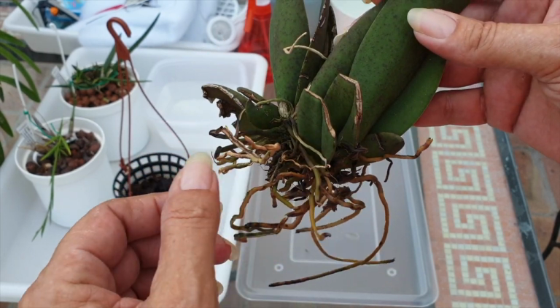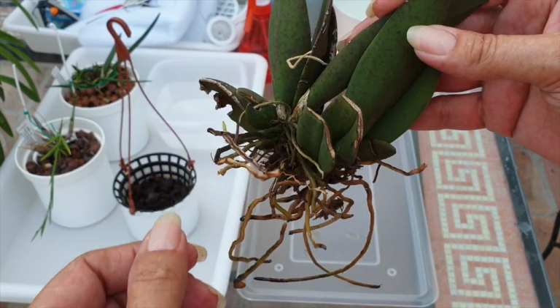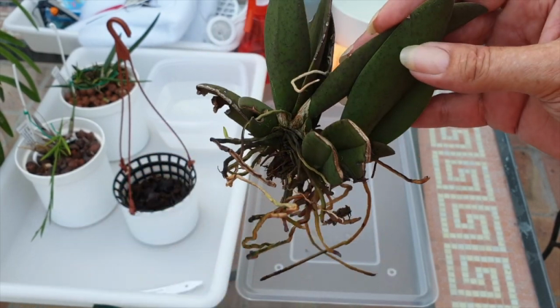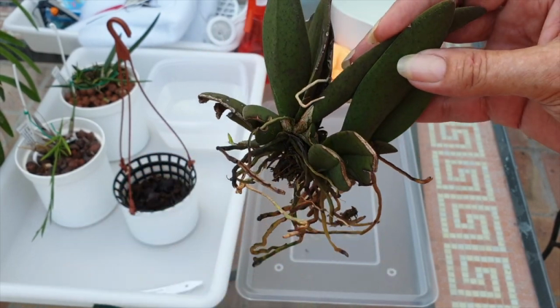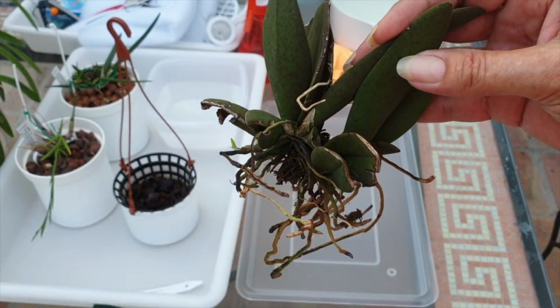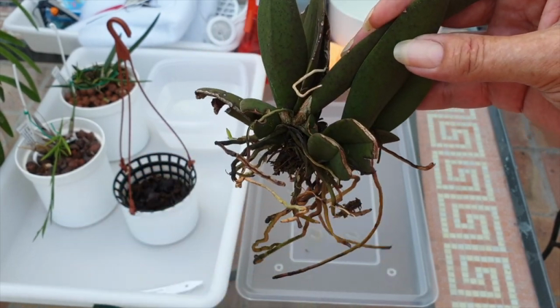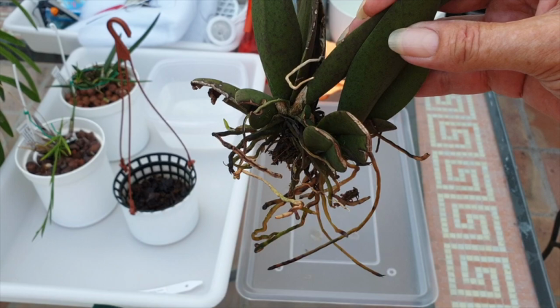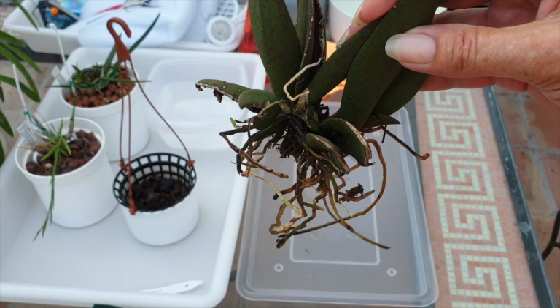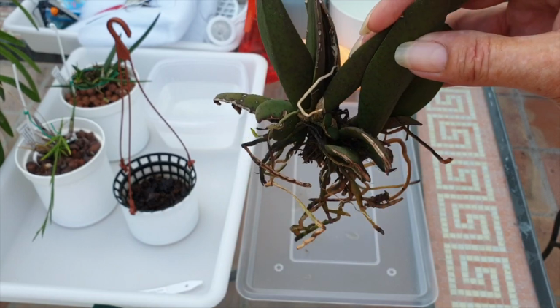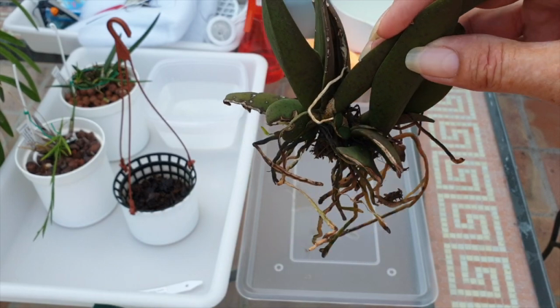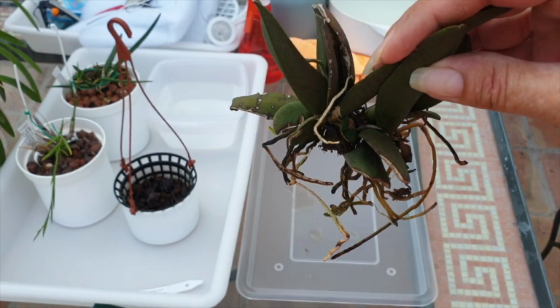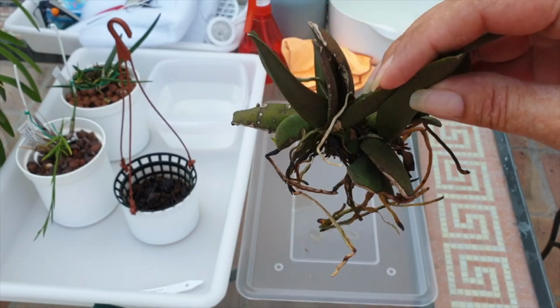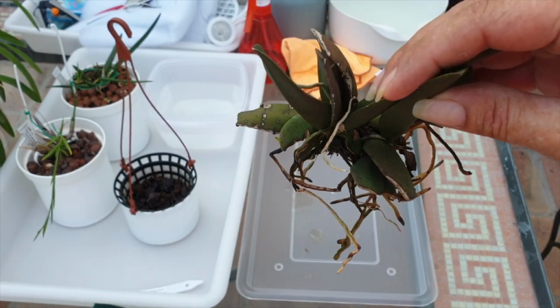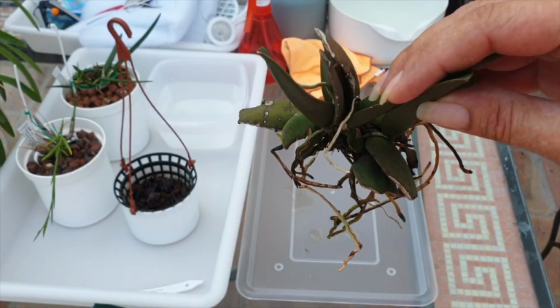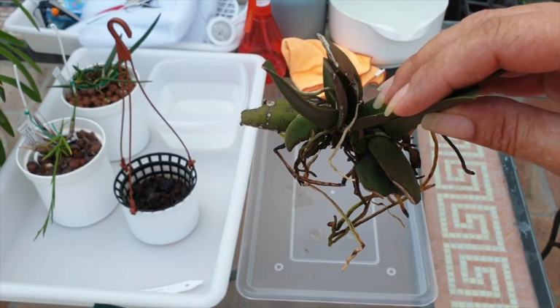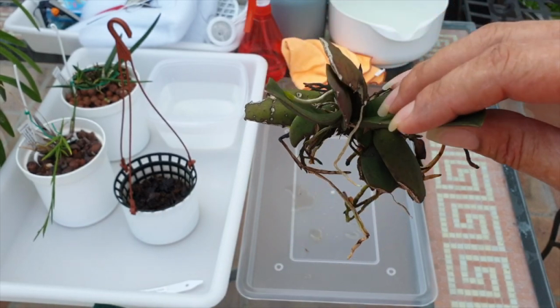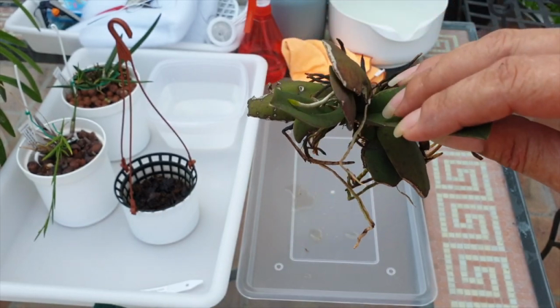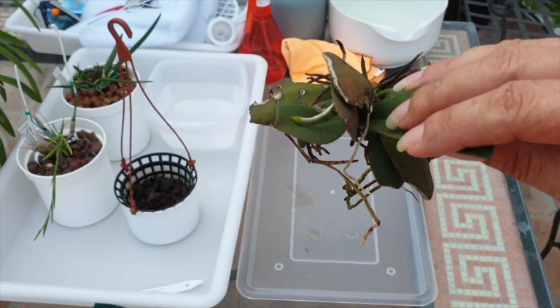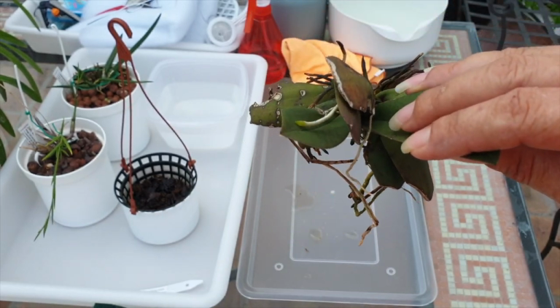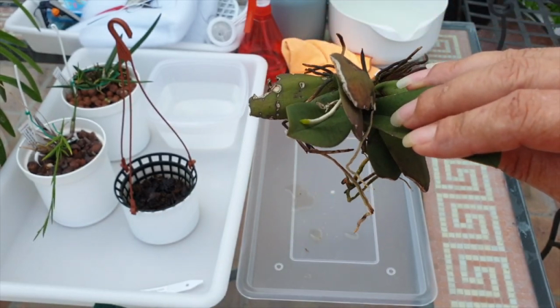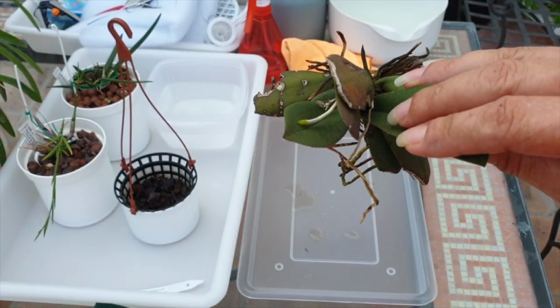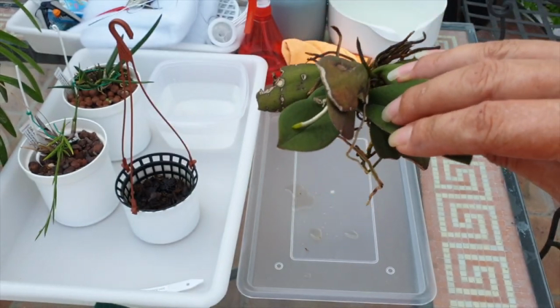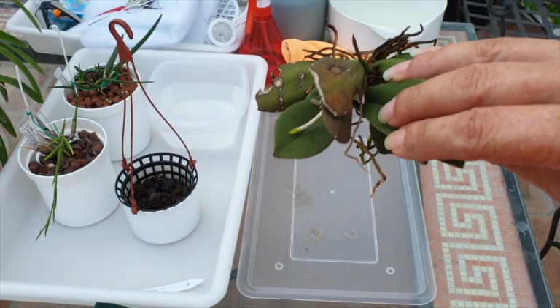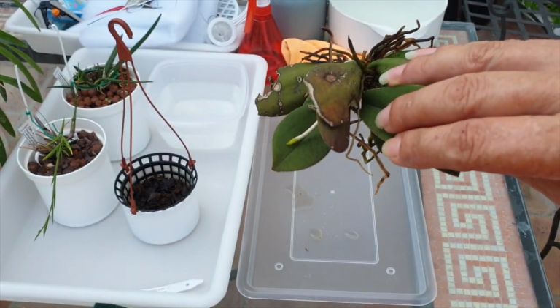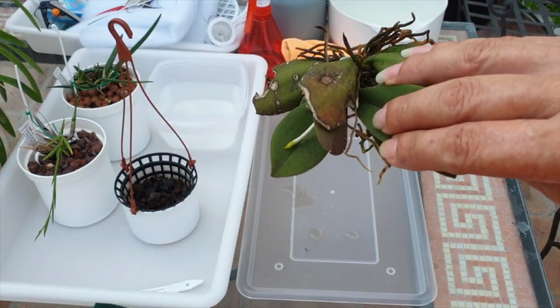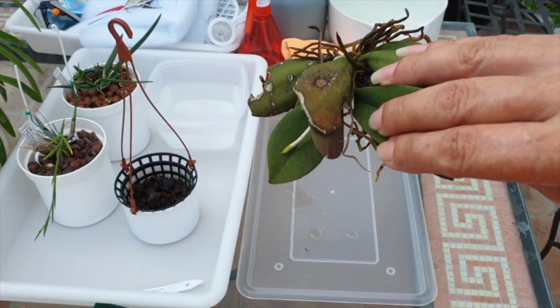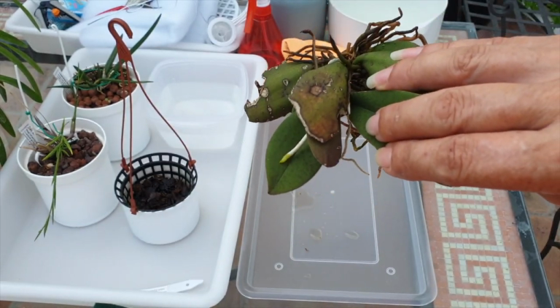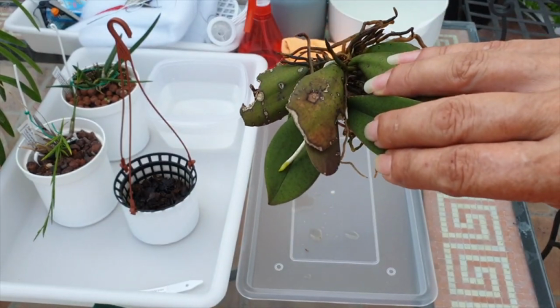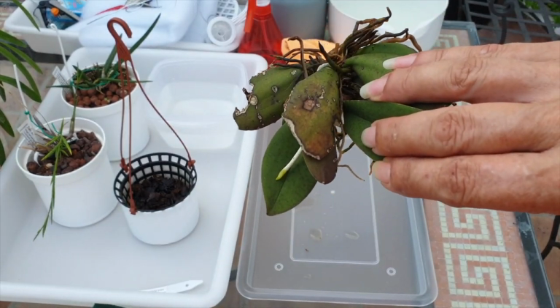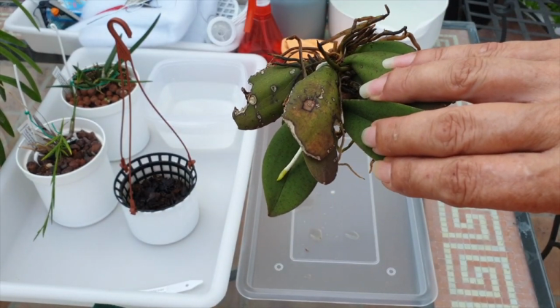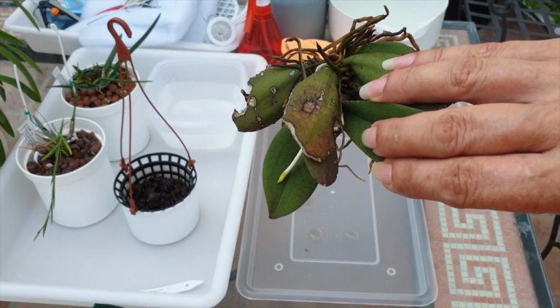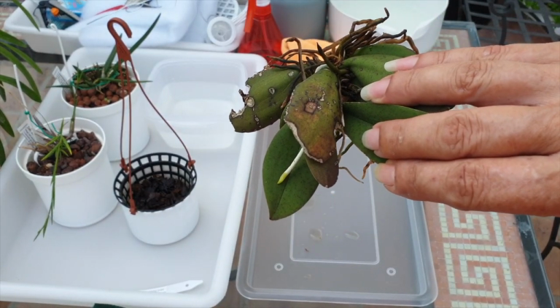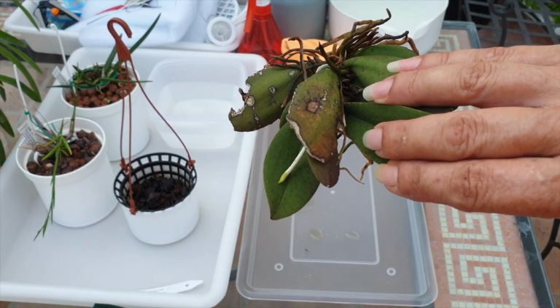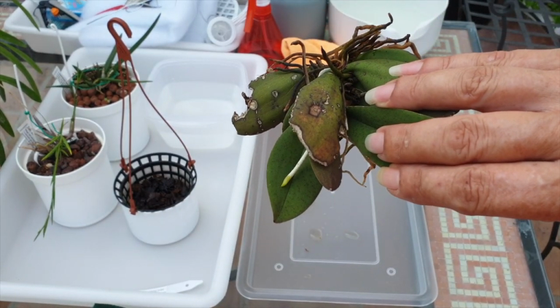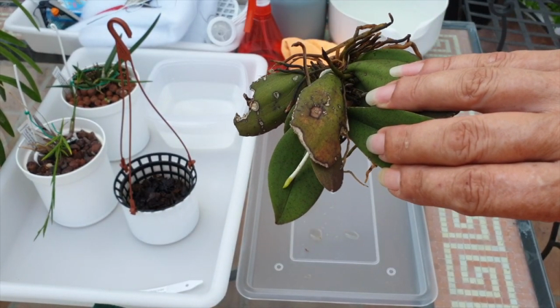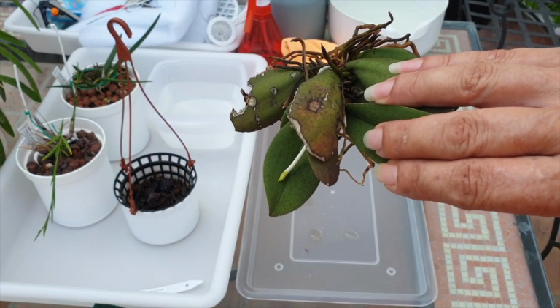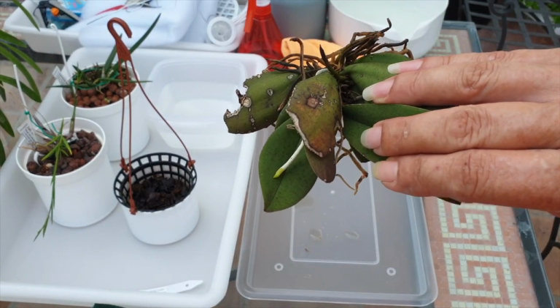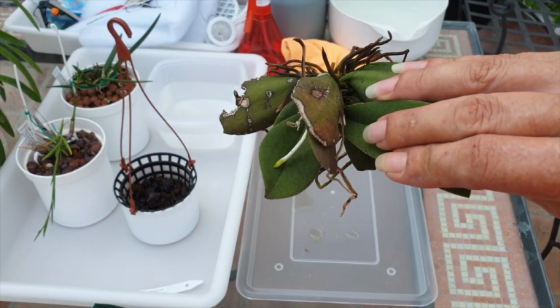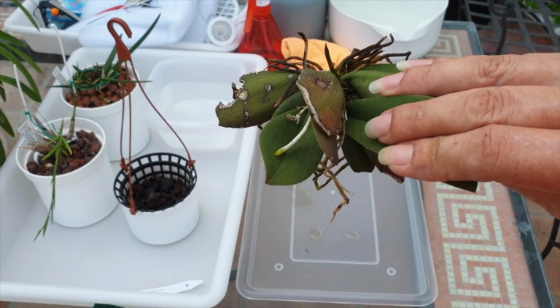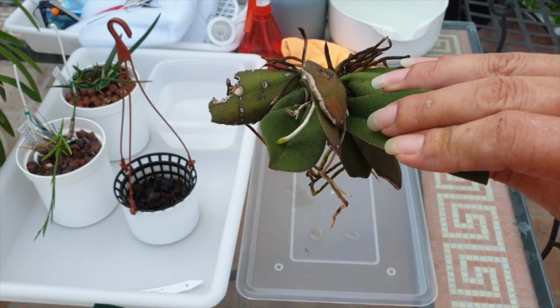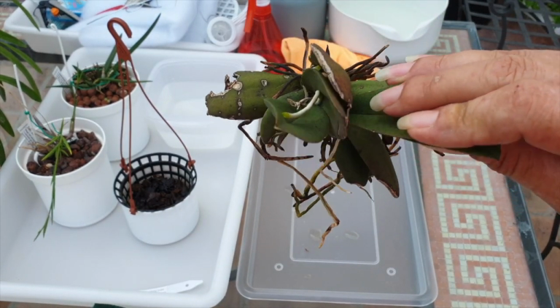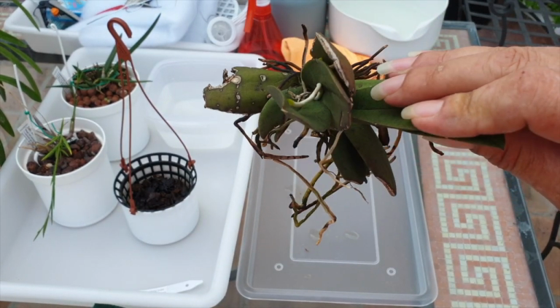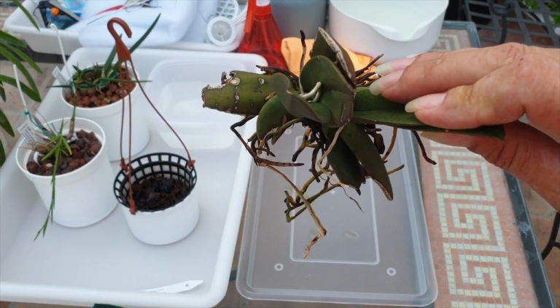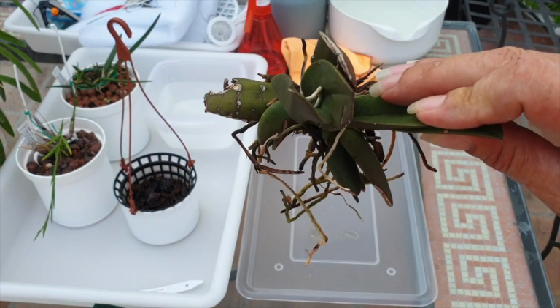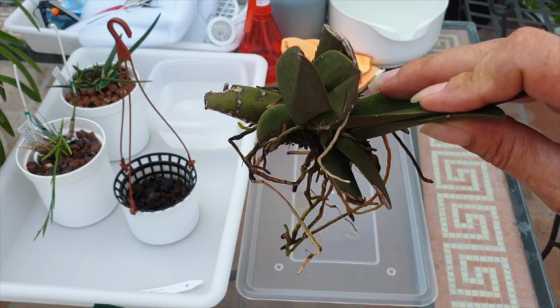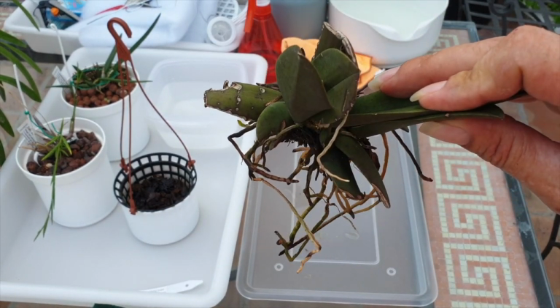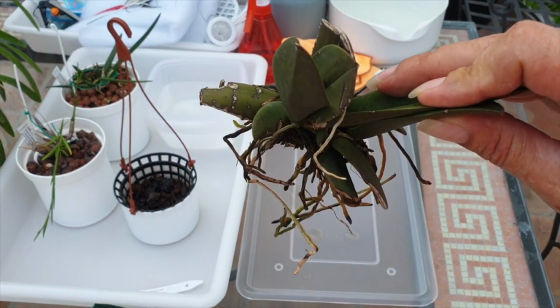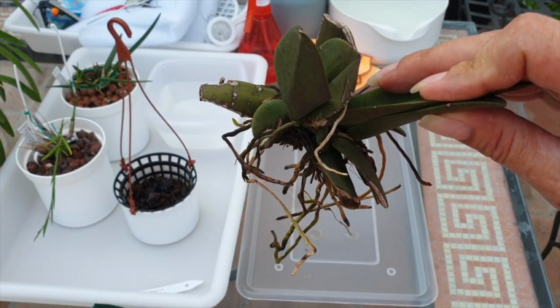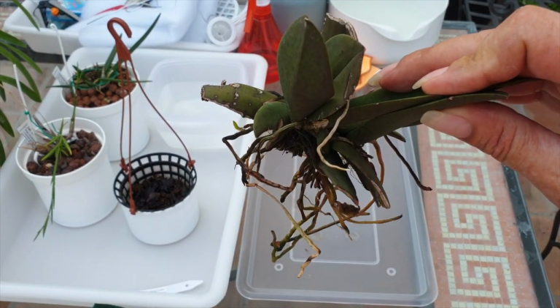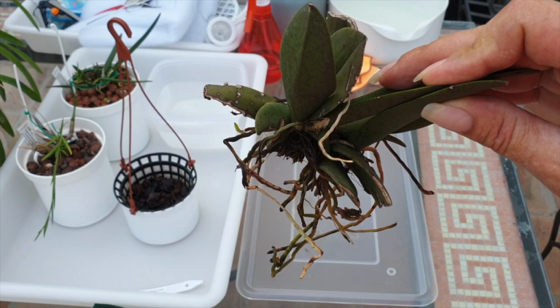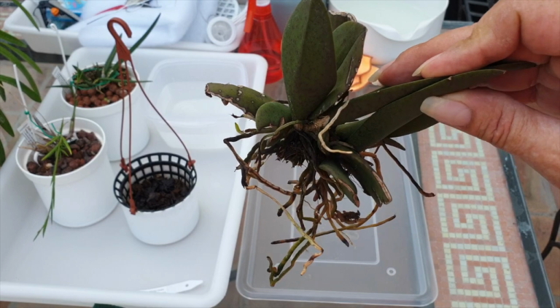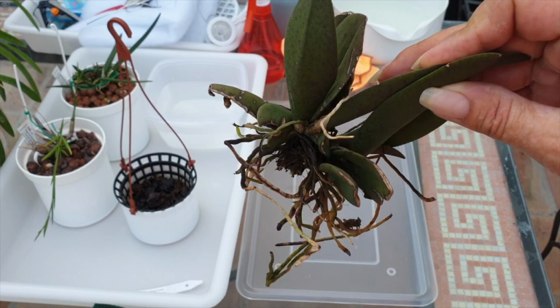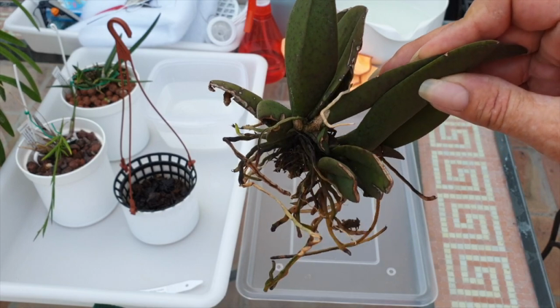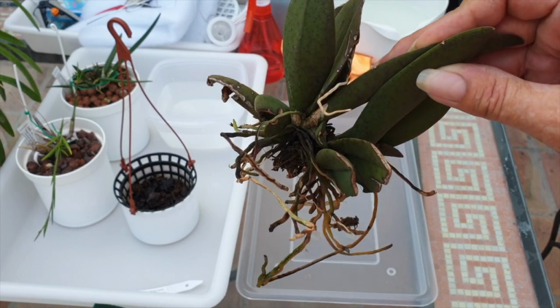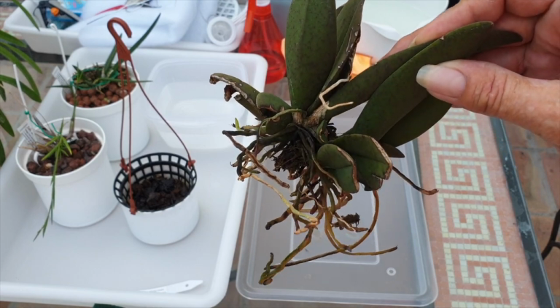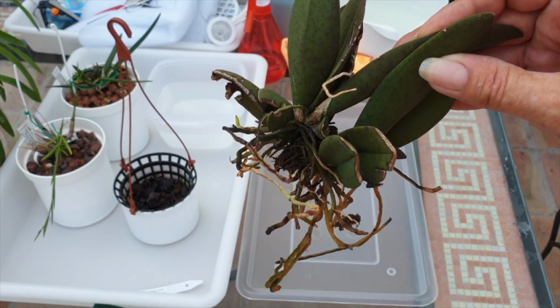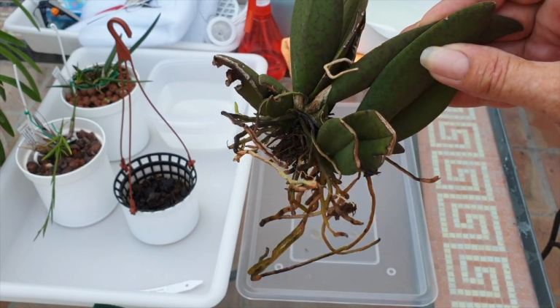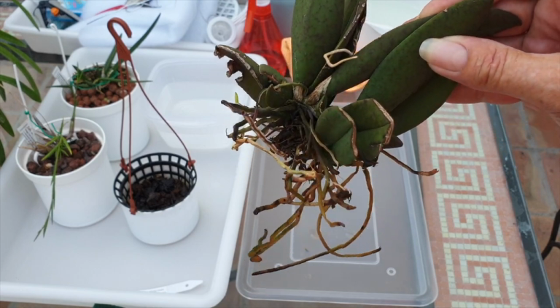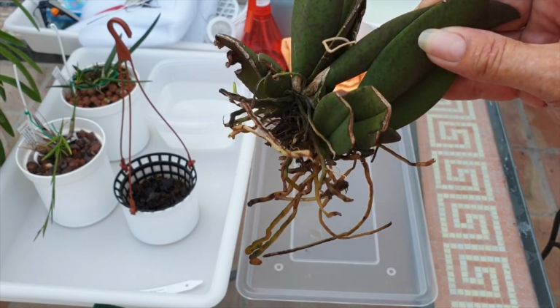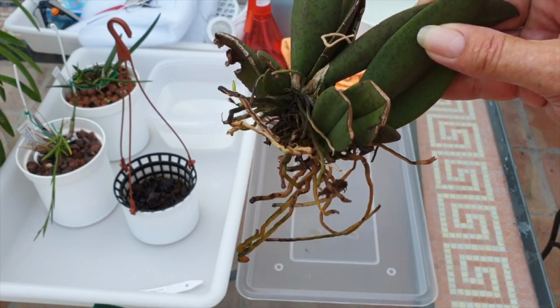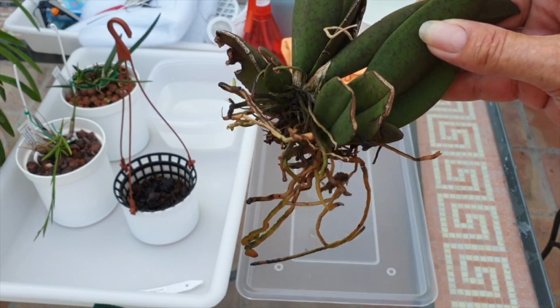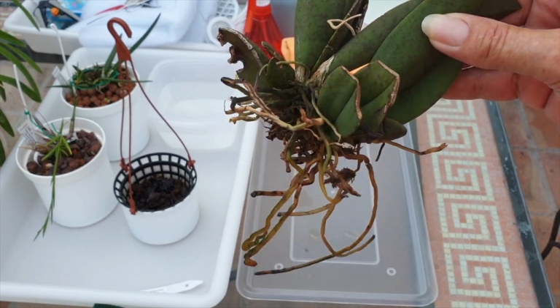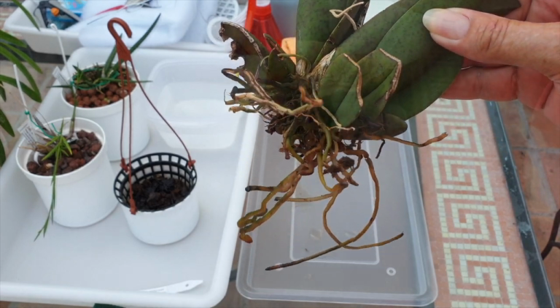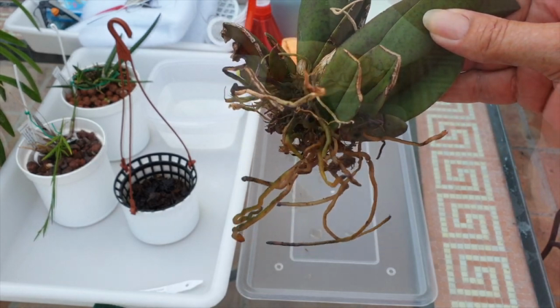It looks really, really manky, but you have to deal with what you get in the mail.